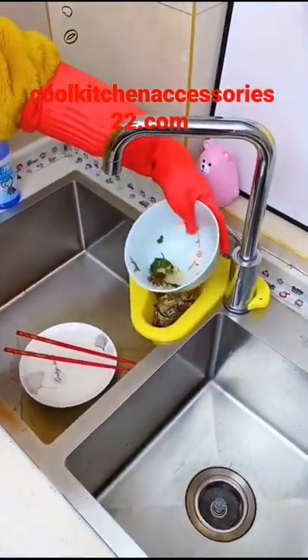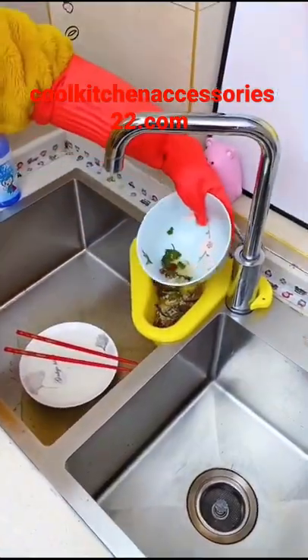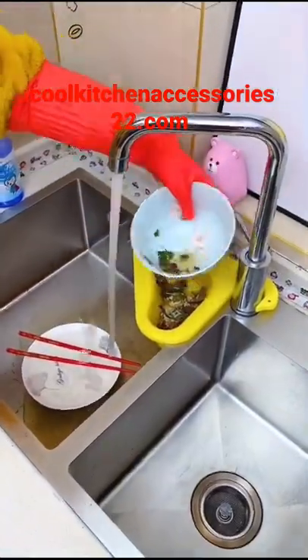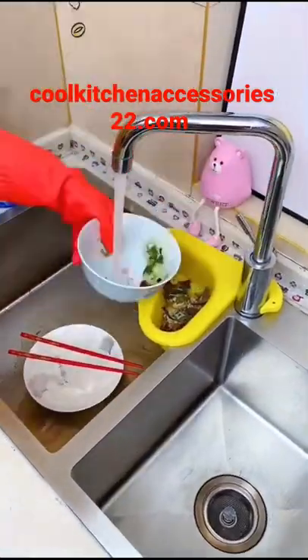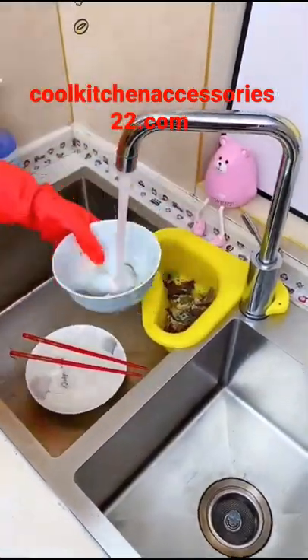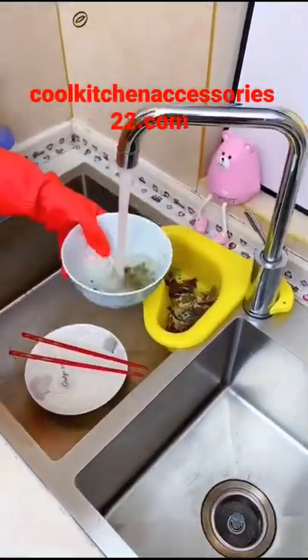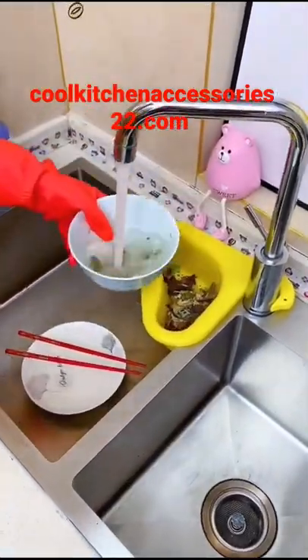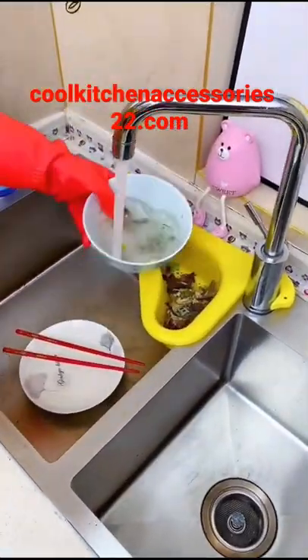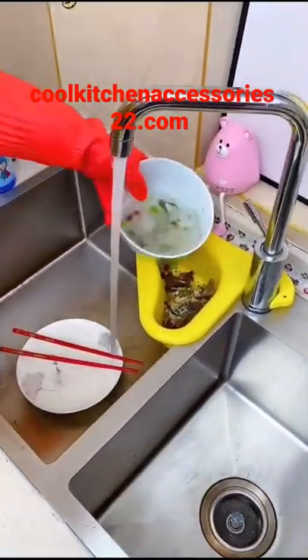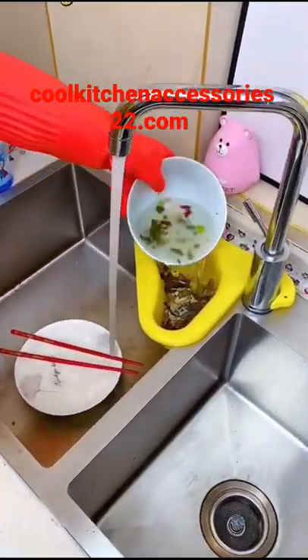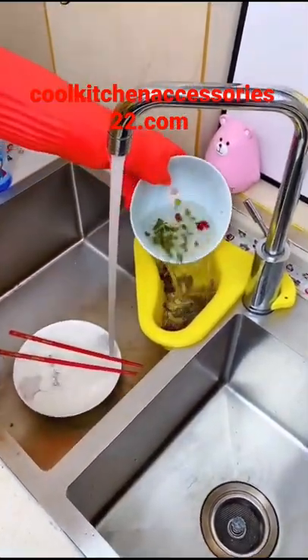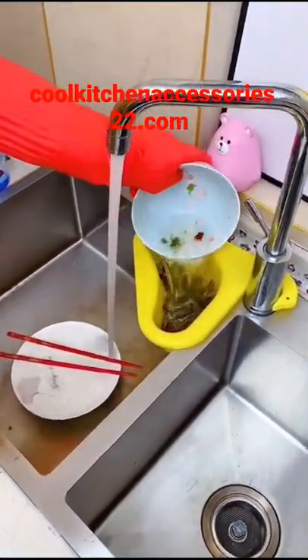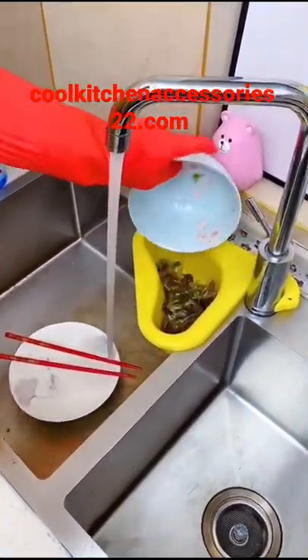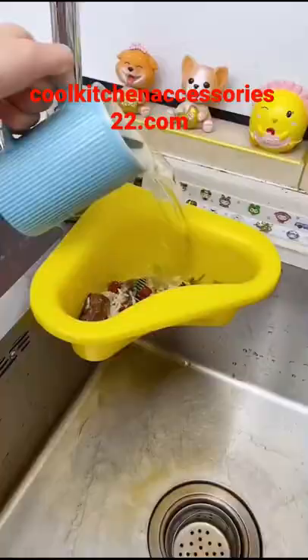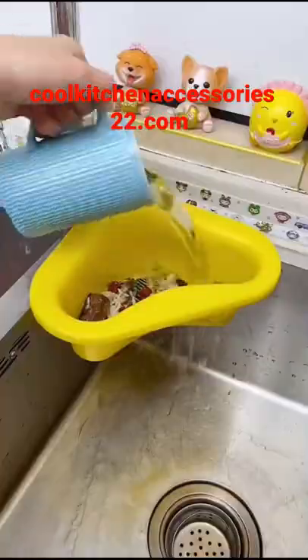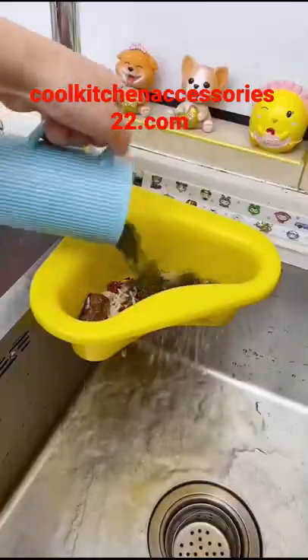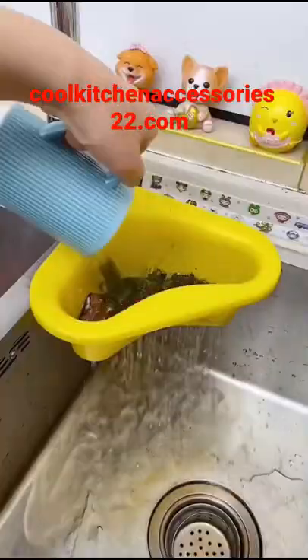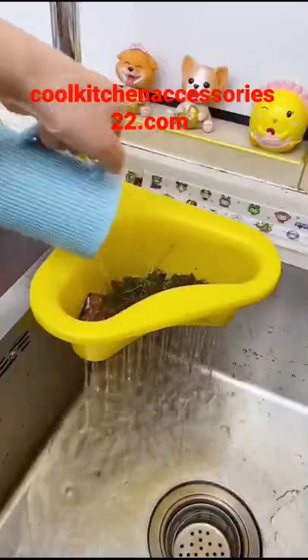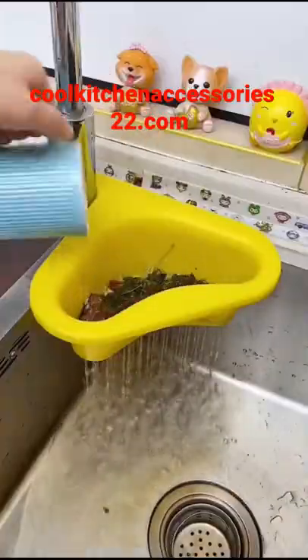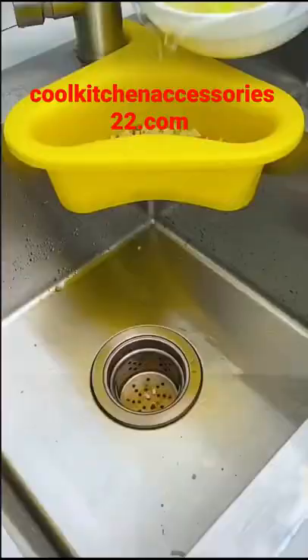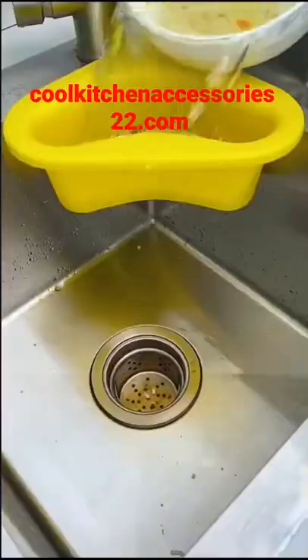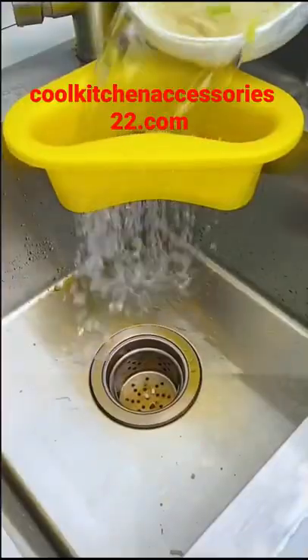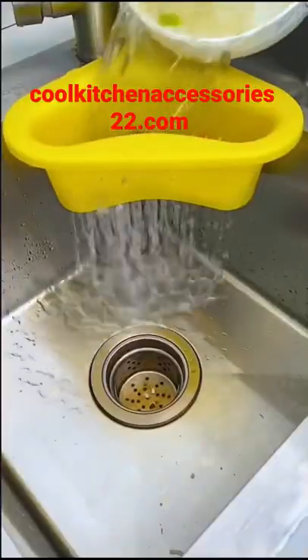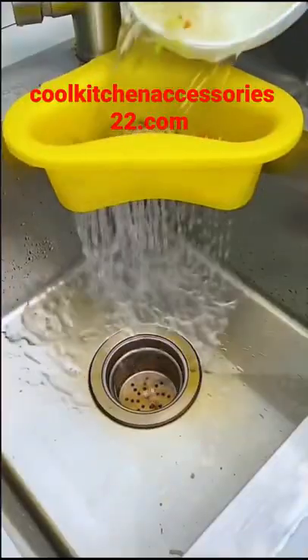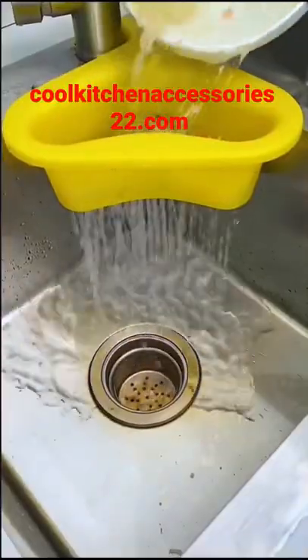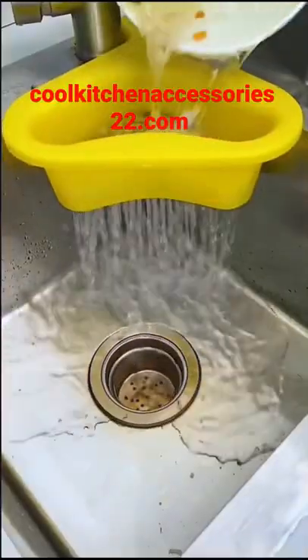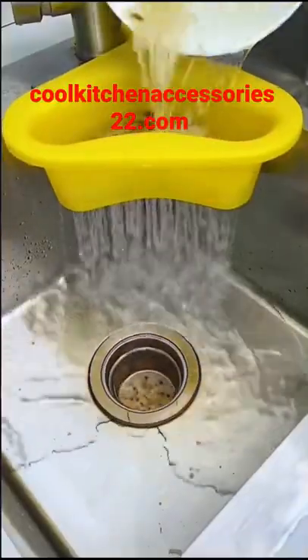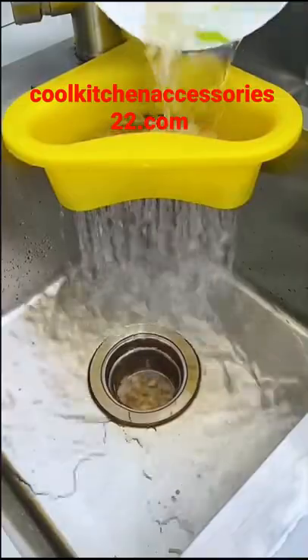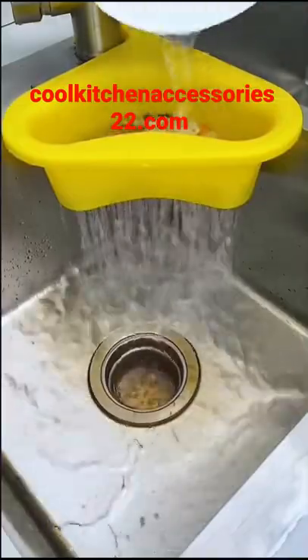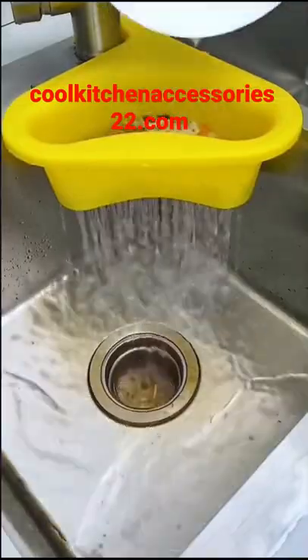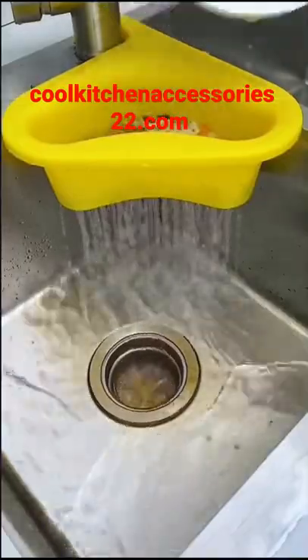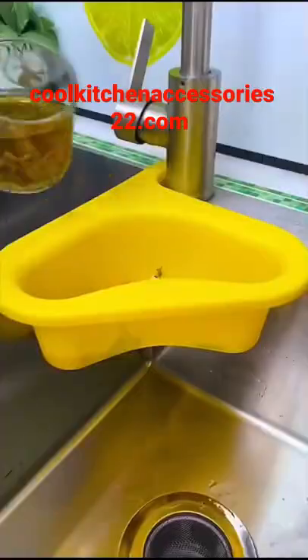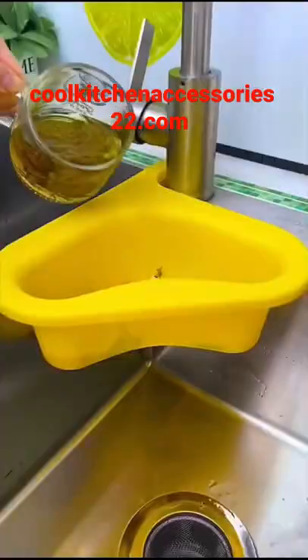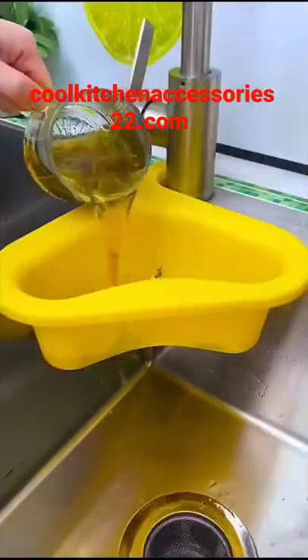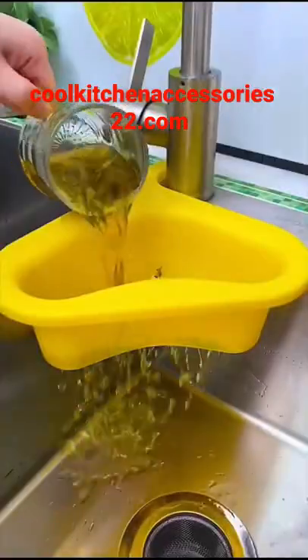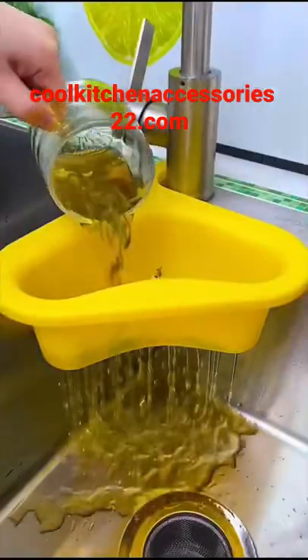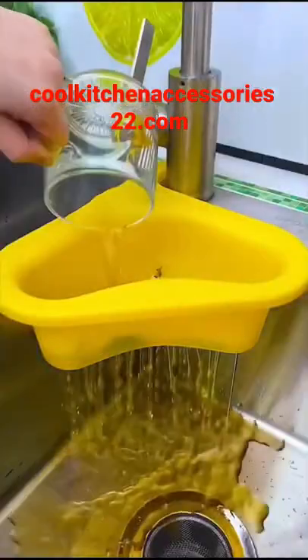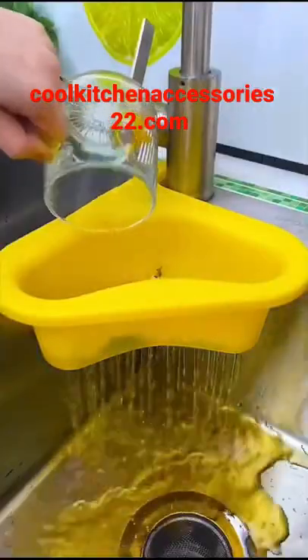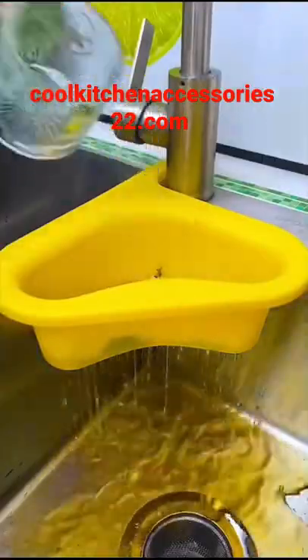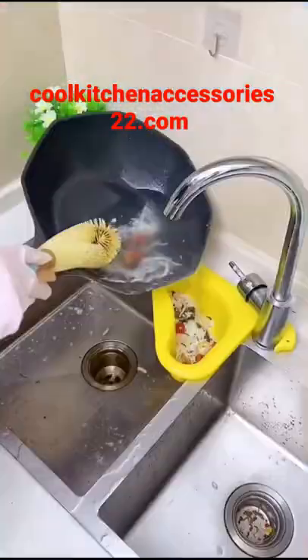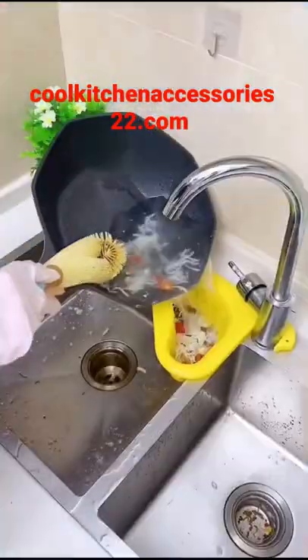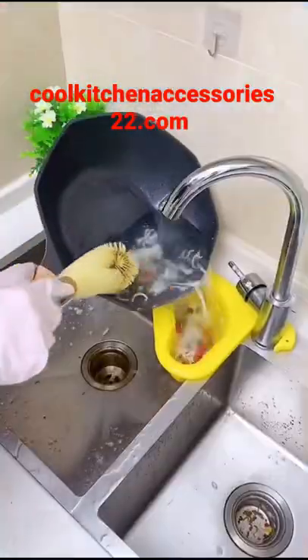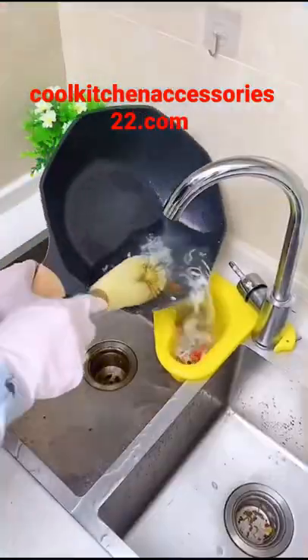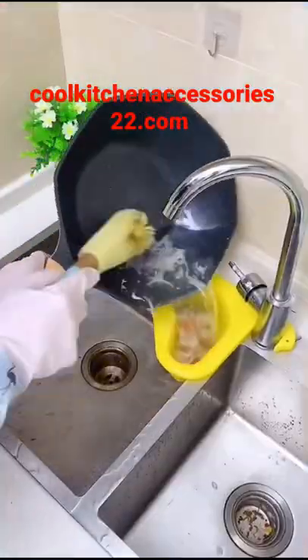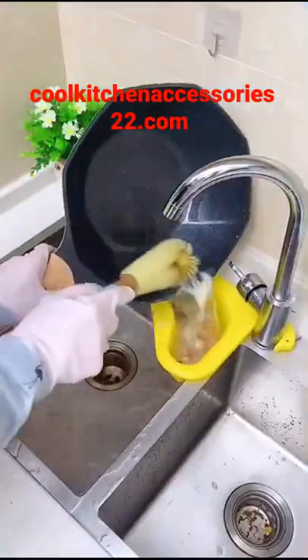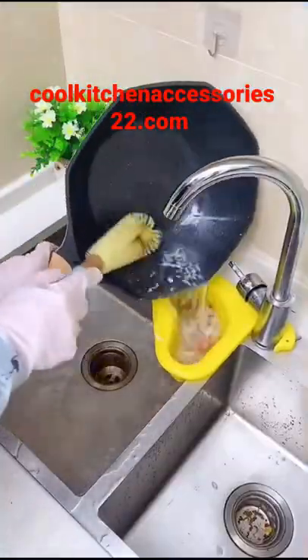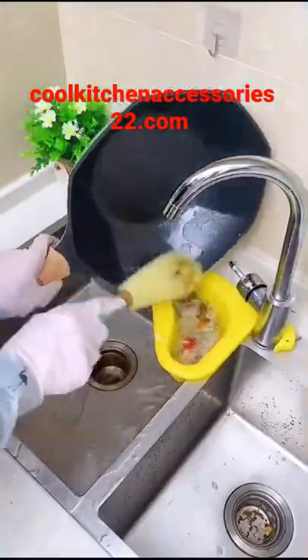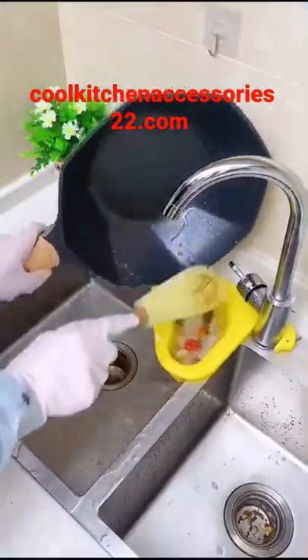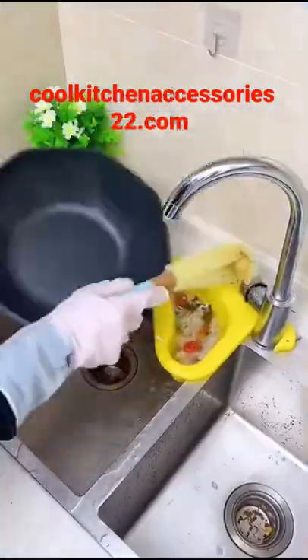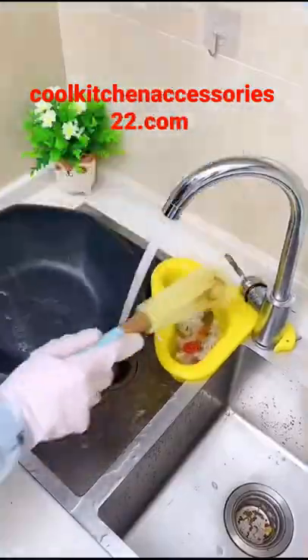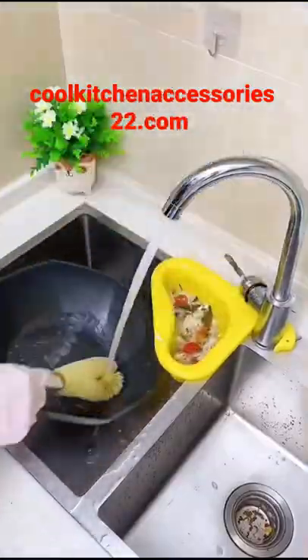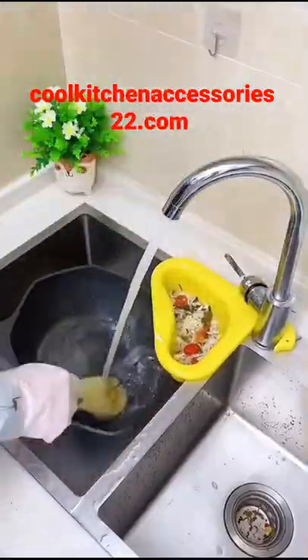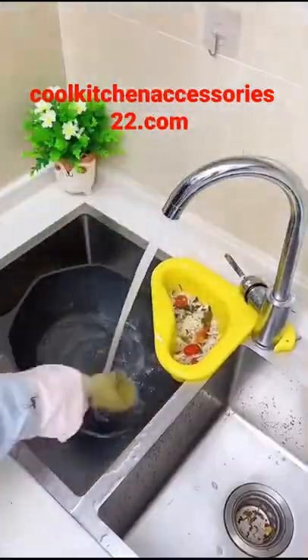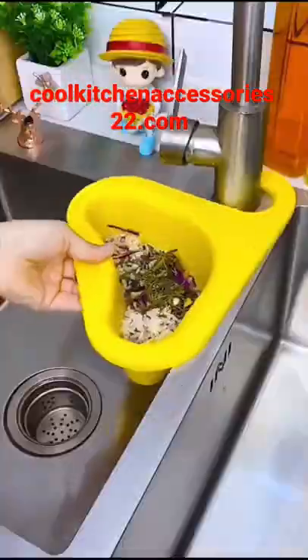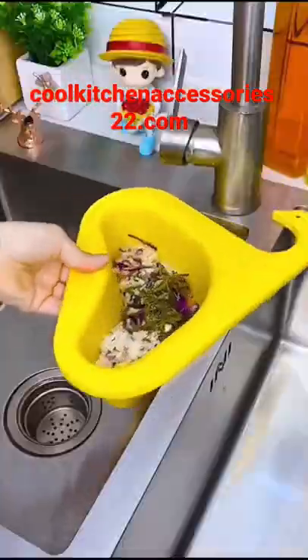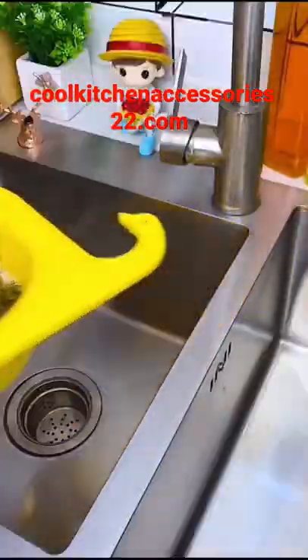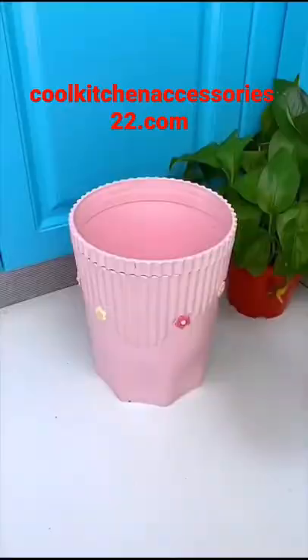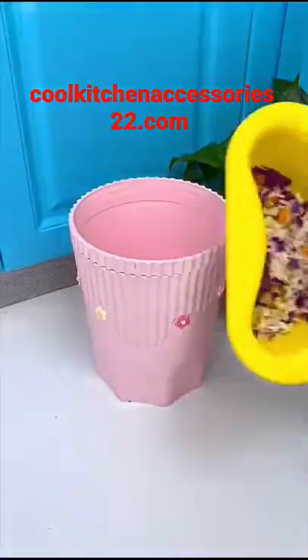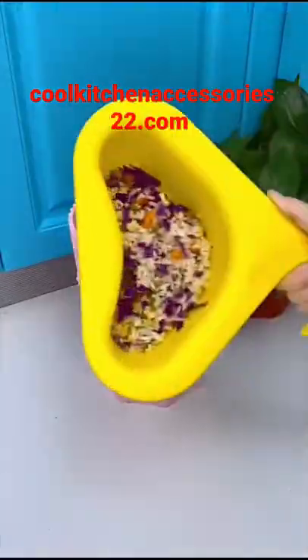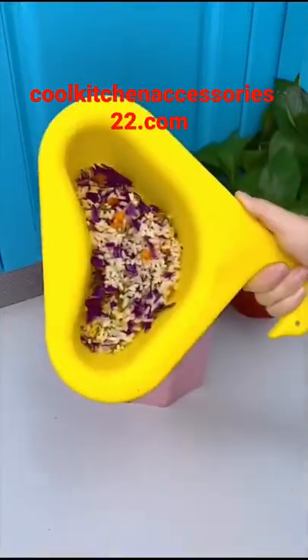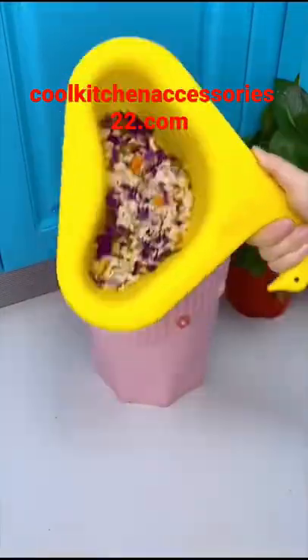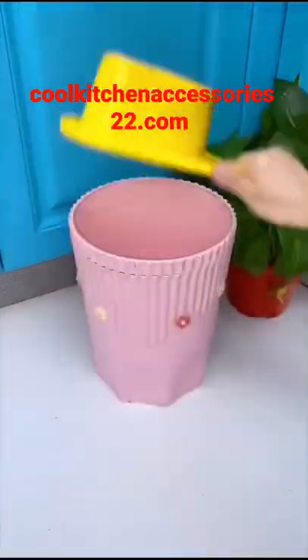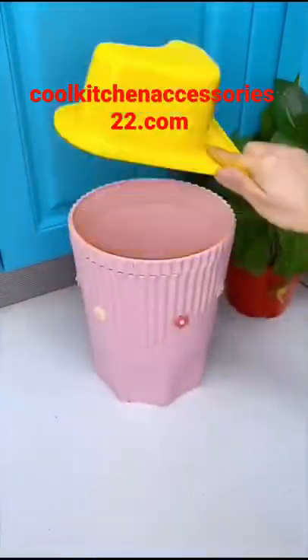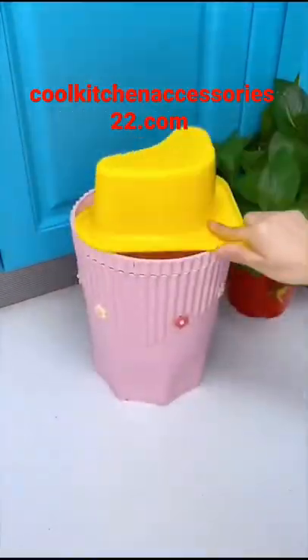It drains quickly and does not dirty the sink. Washing dishes and pots does not take up space. When done, fold it directly into the trash.